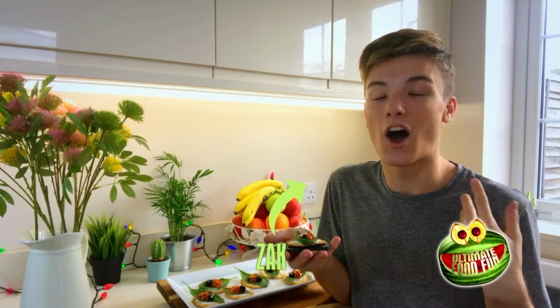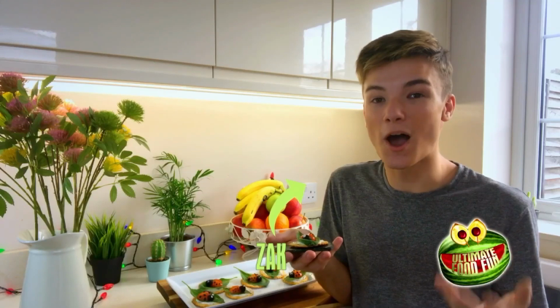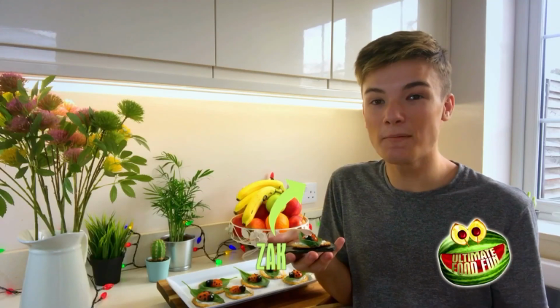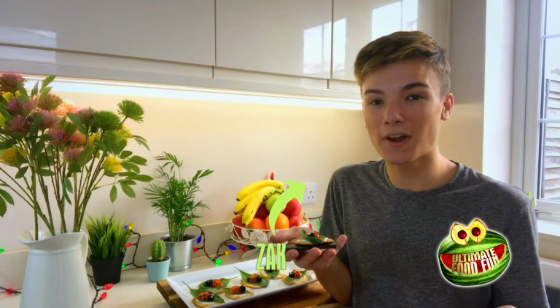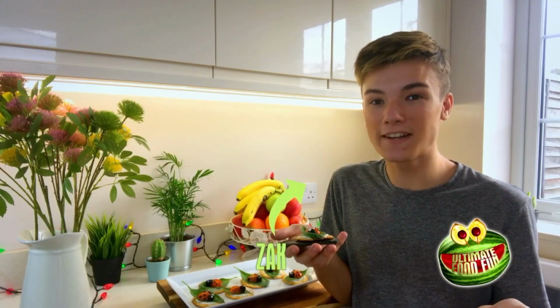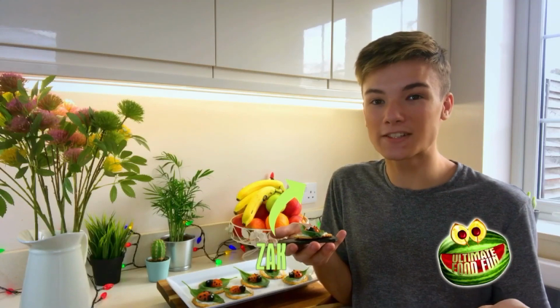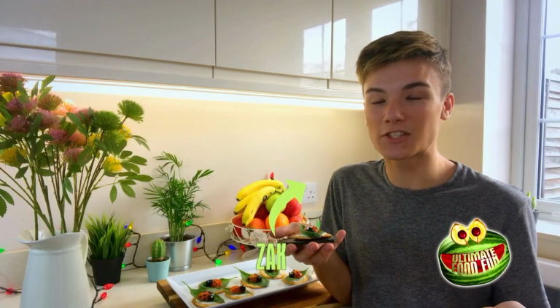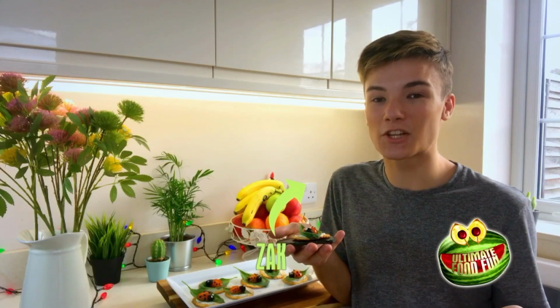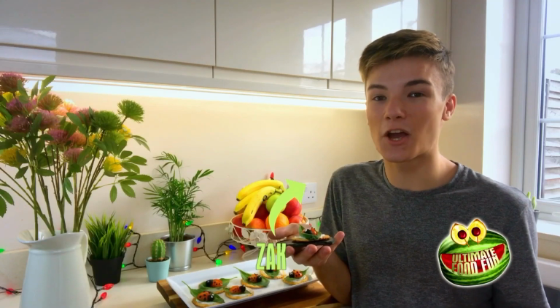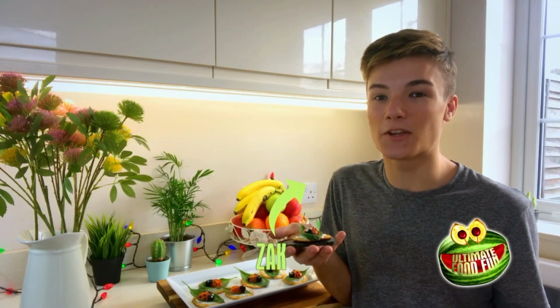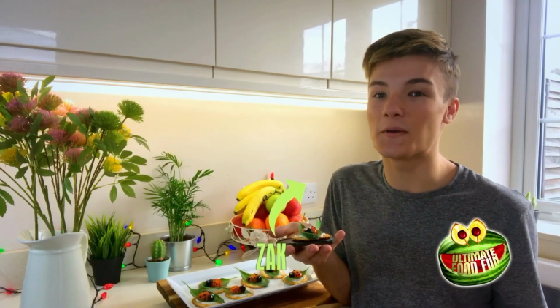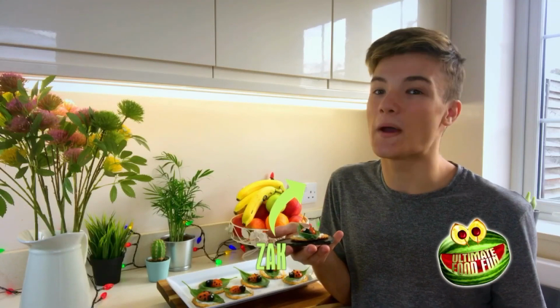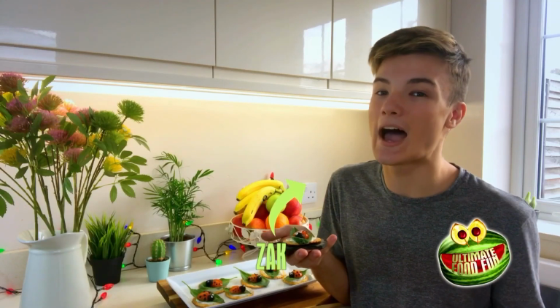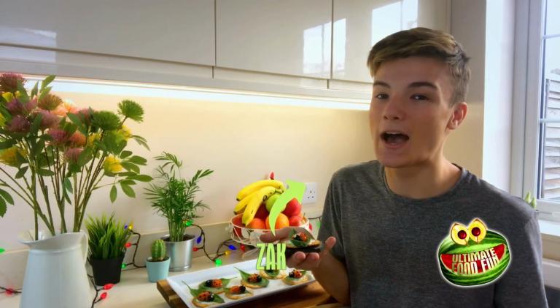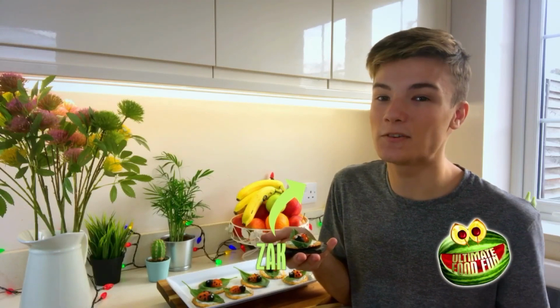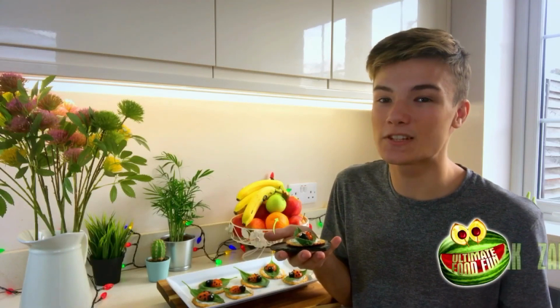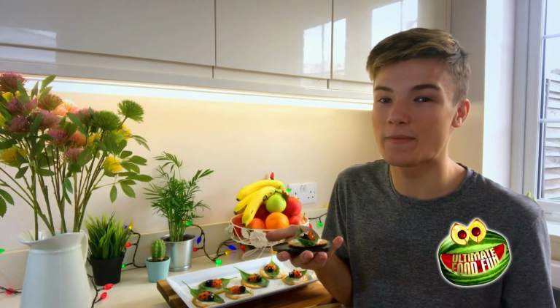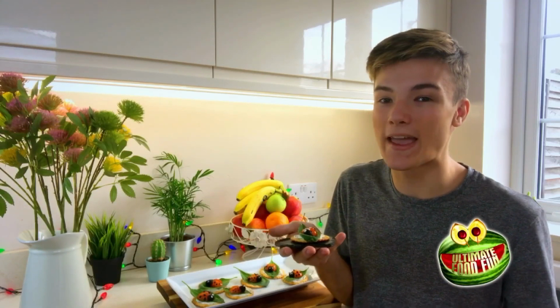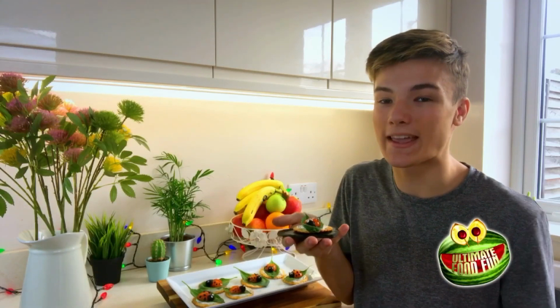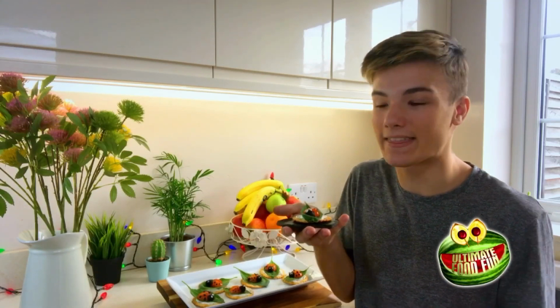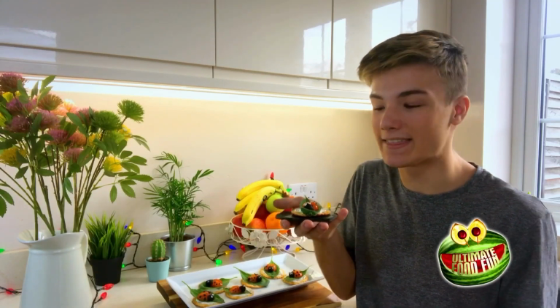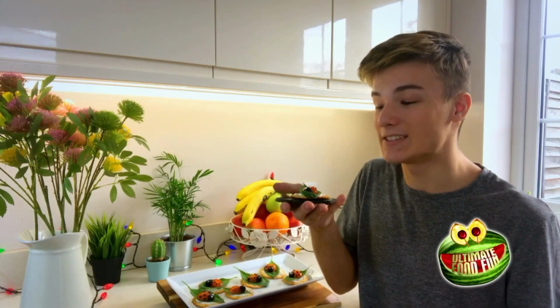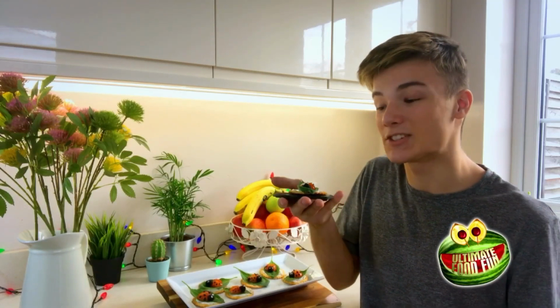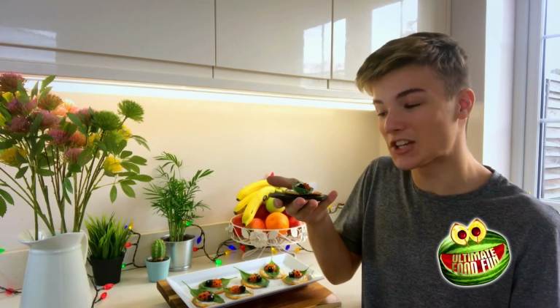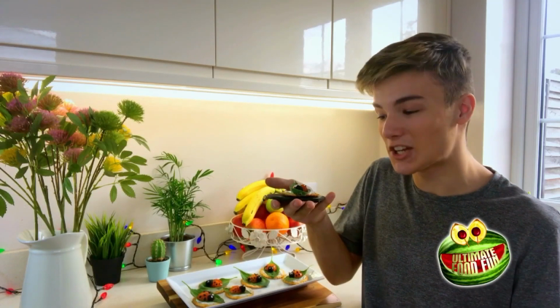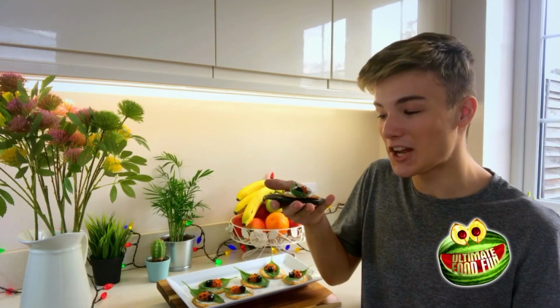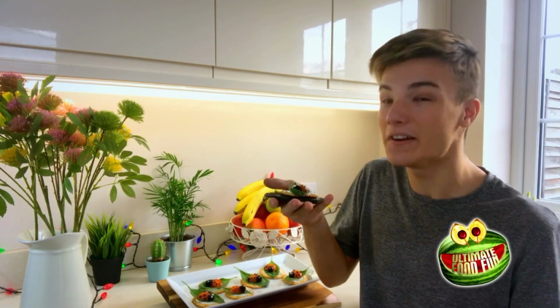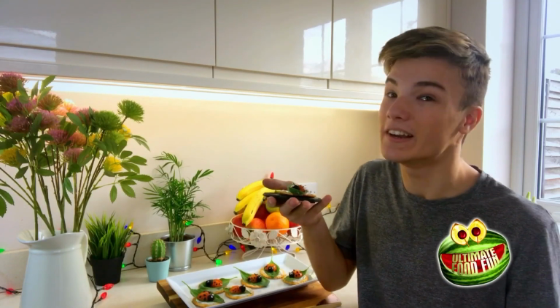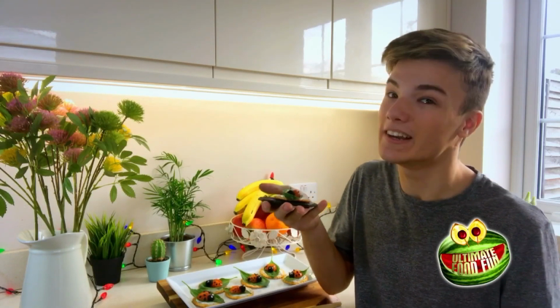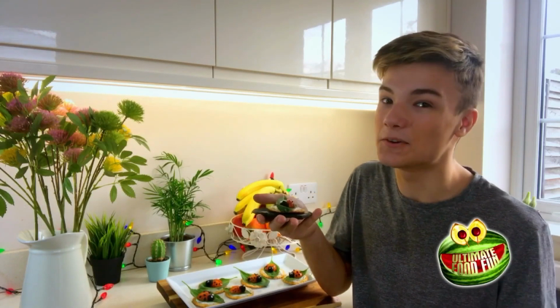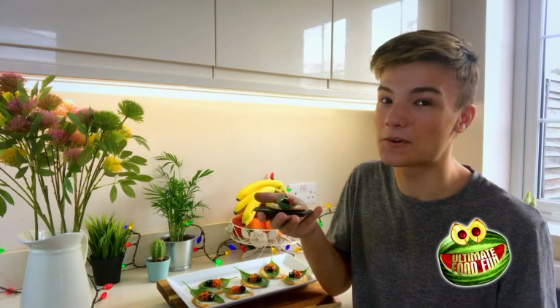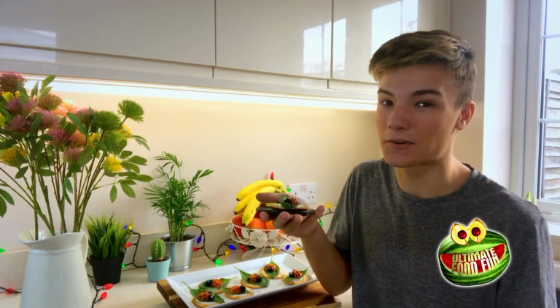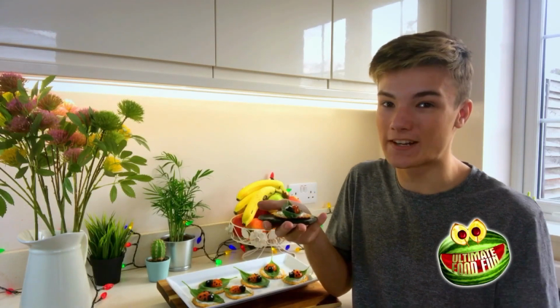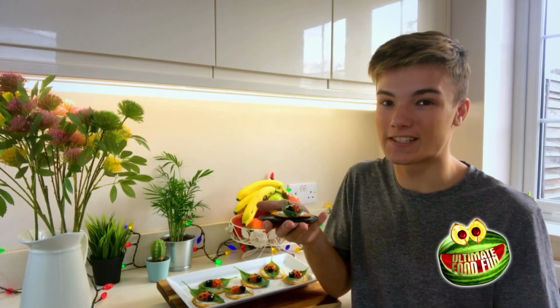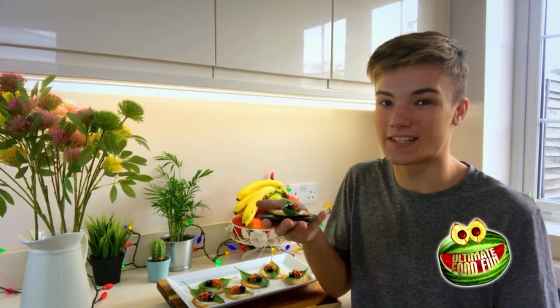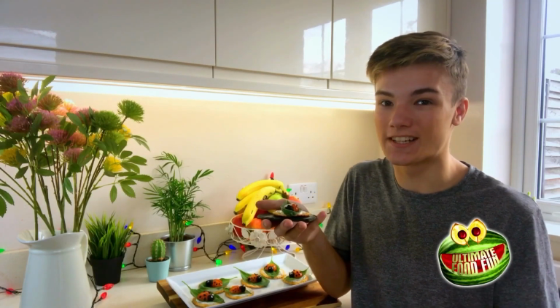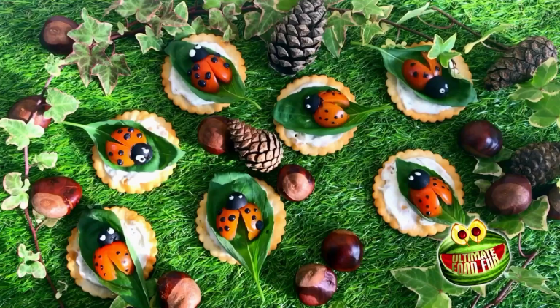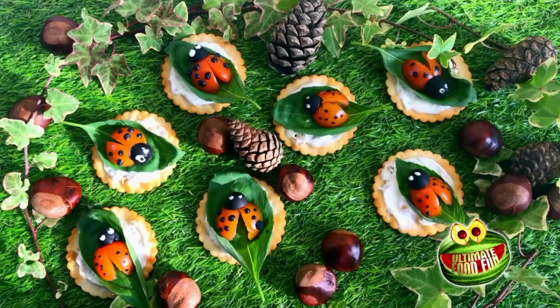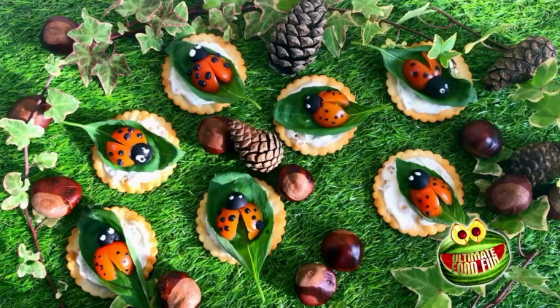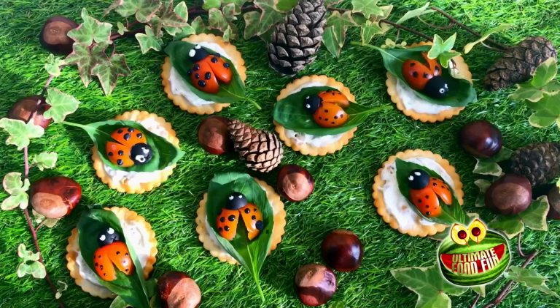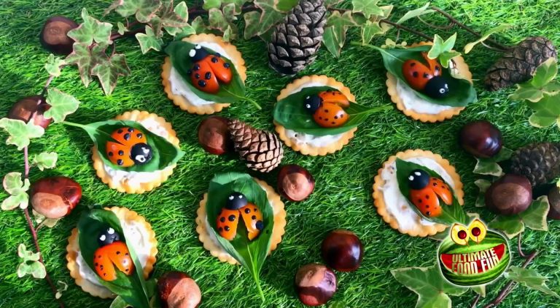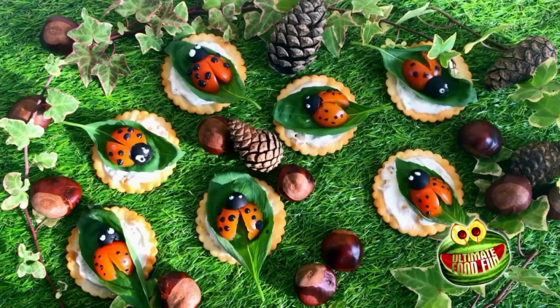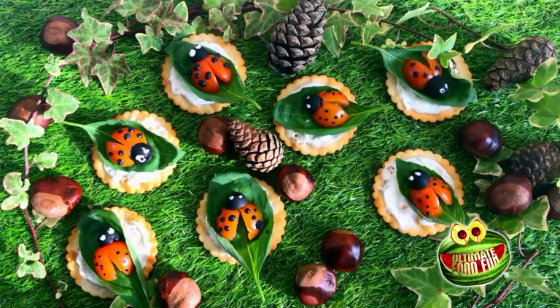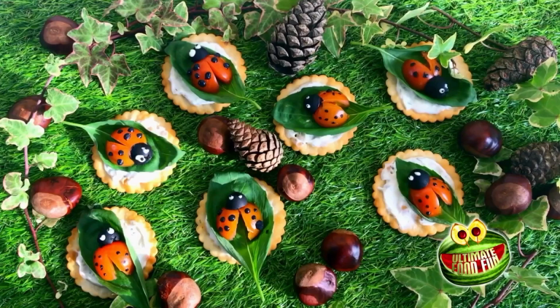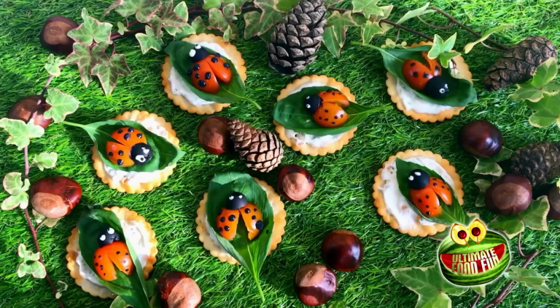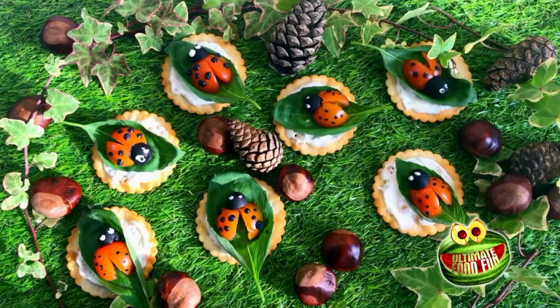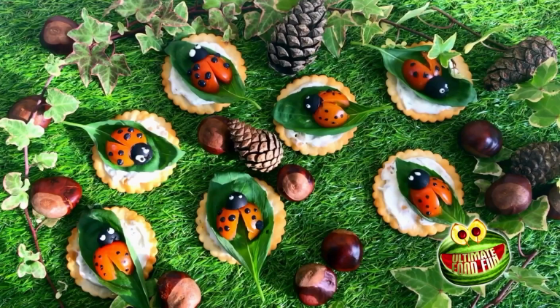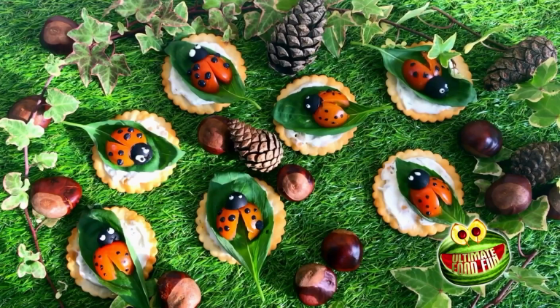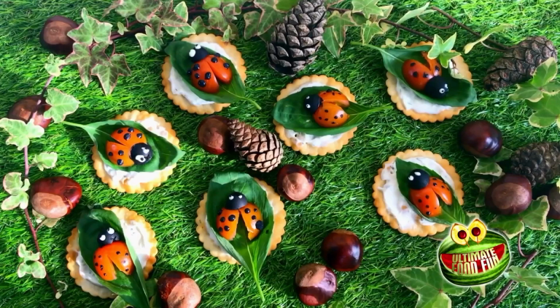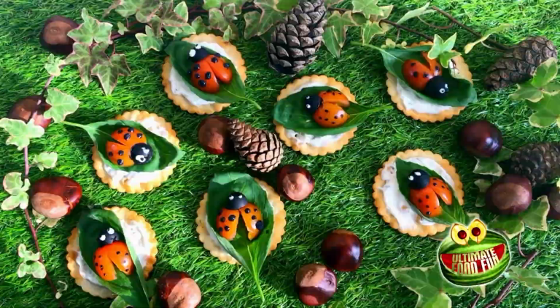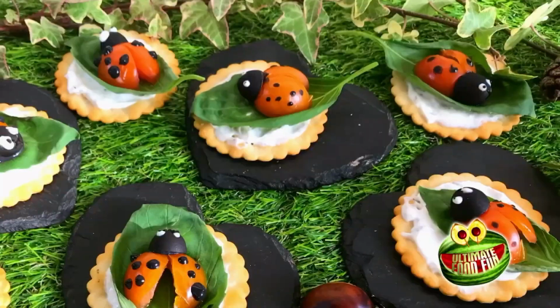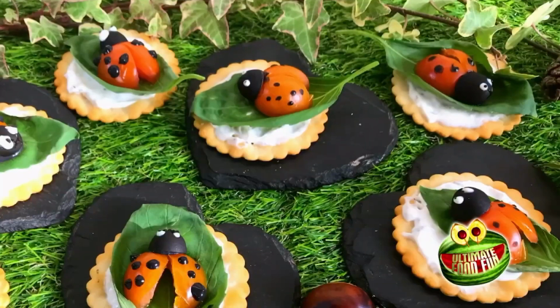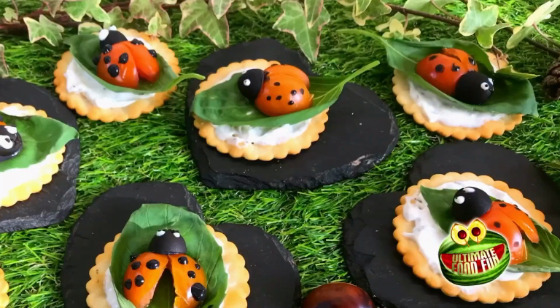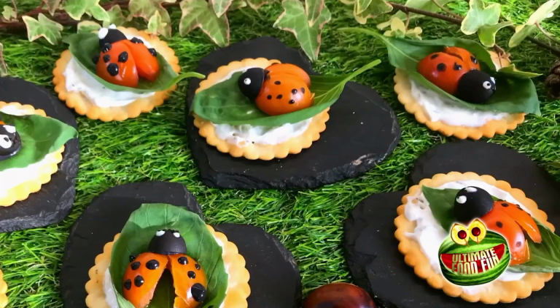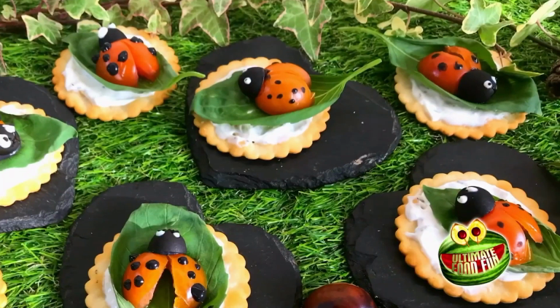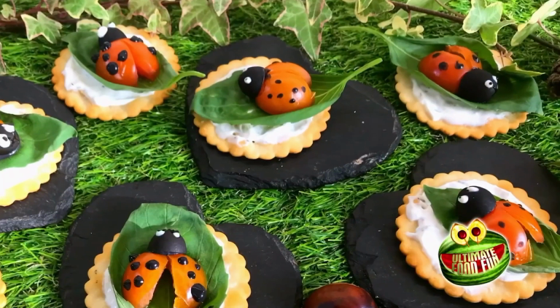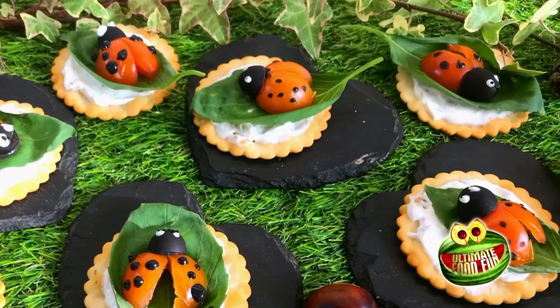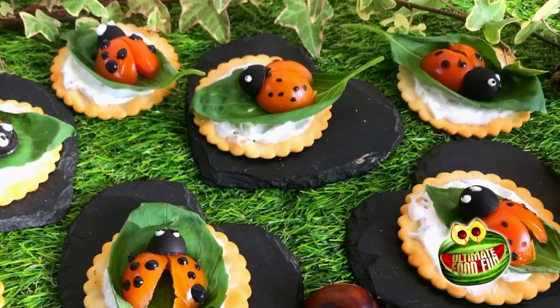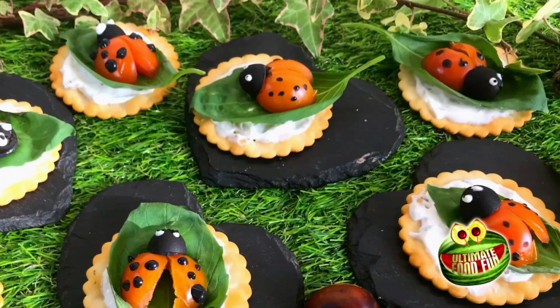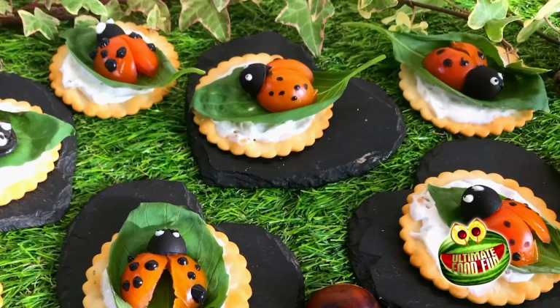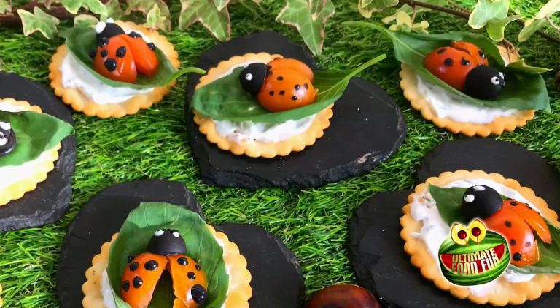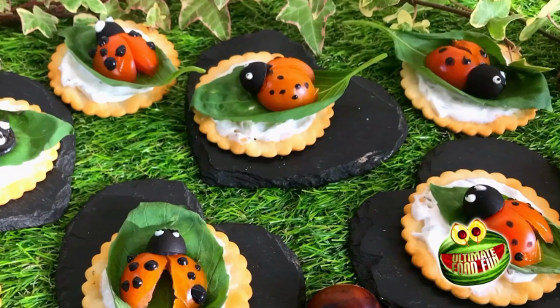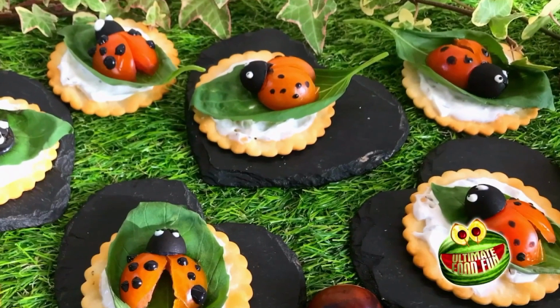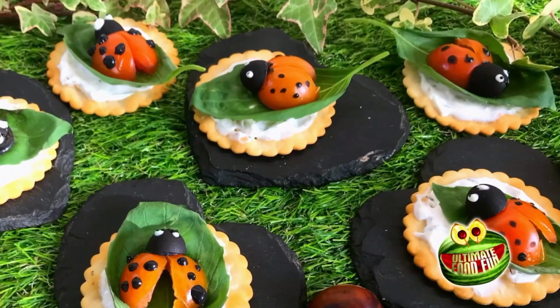I'm going to show you how to make these cute little creatures. I call them my ladybird crackers.